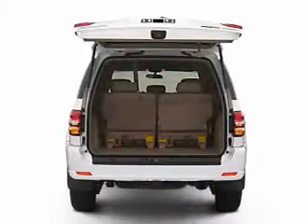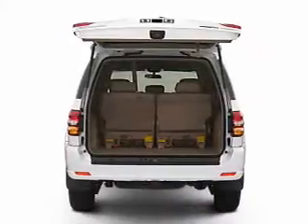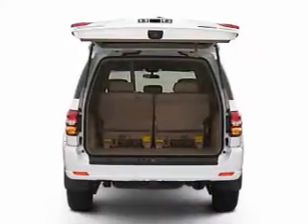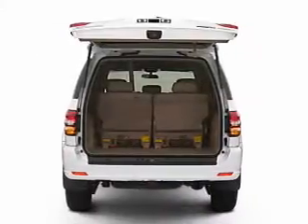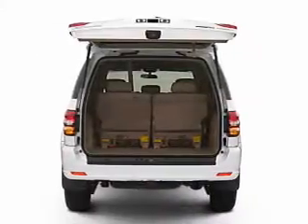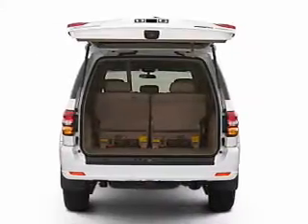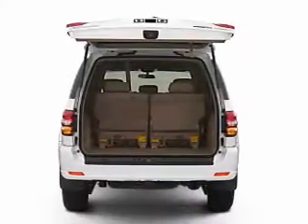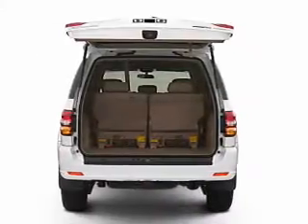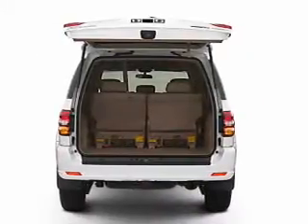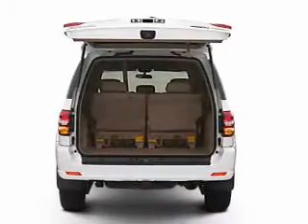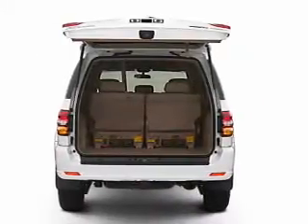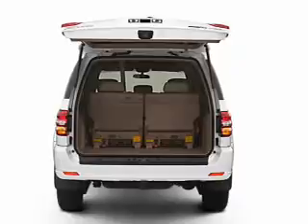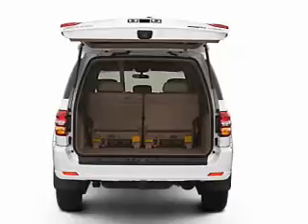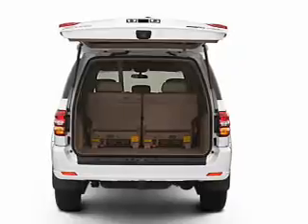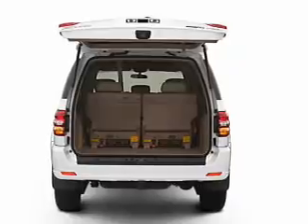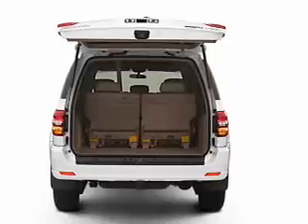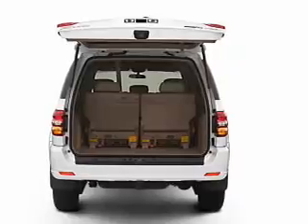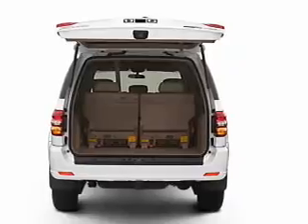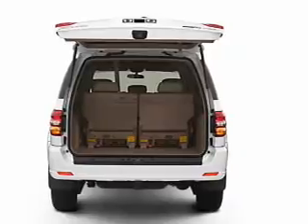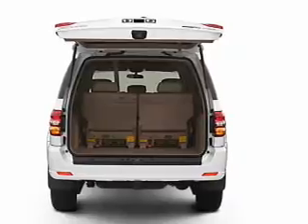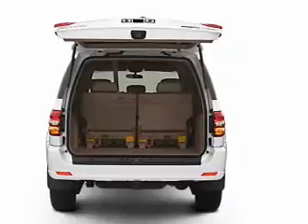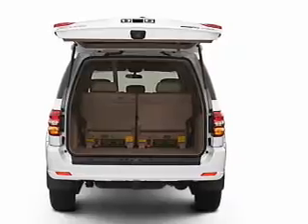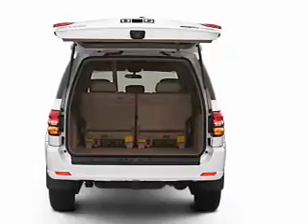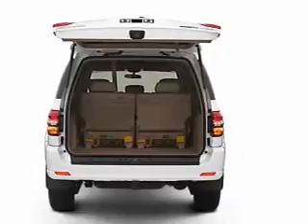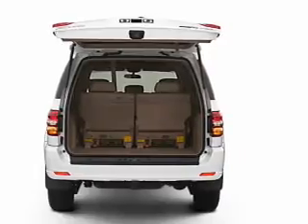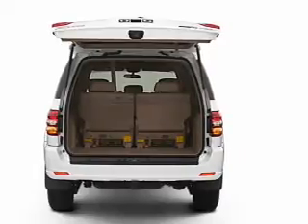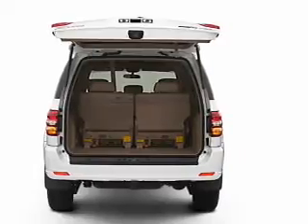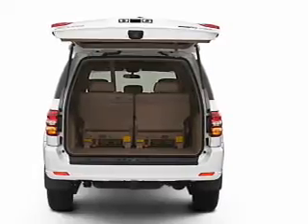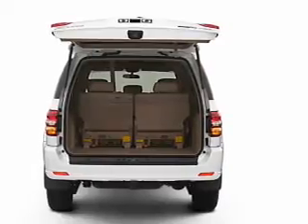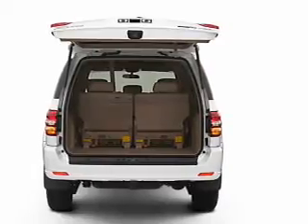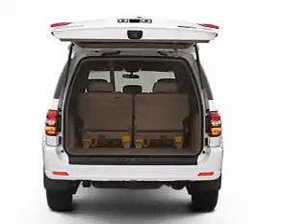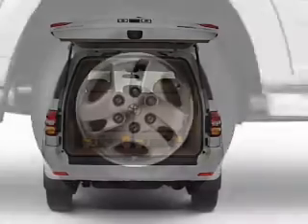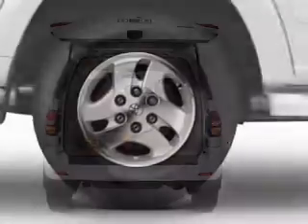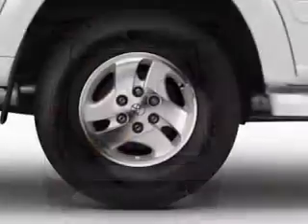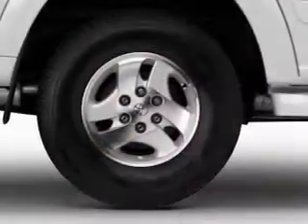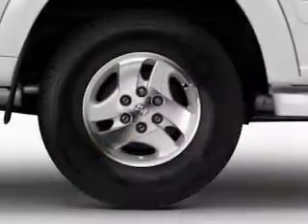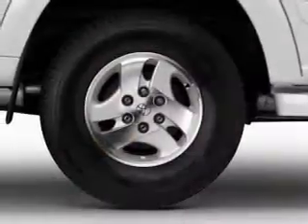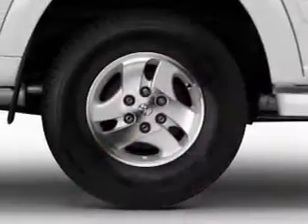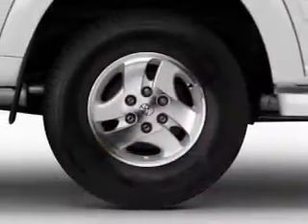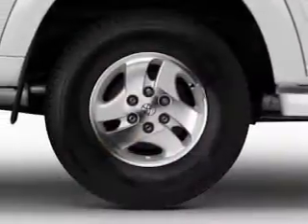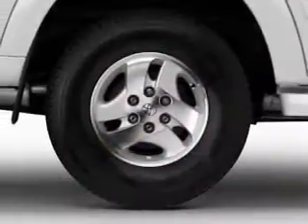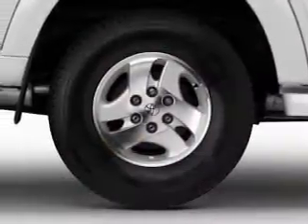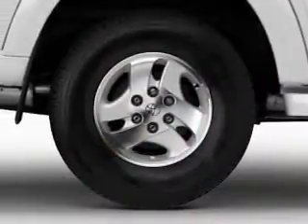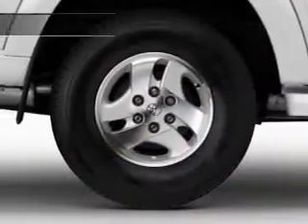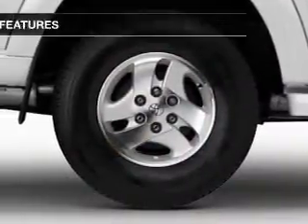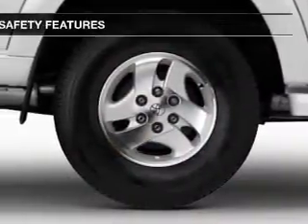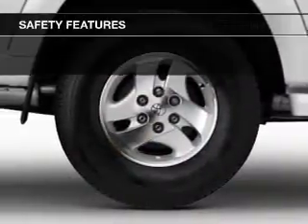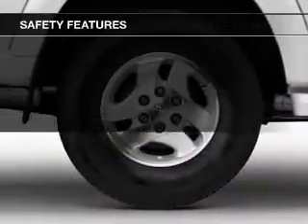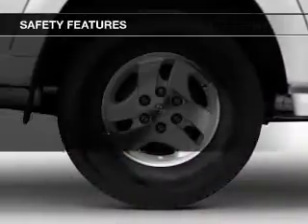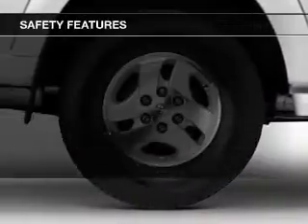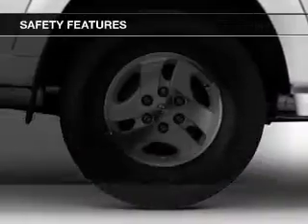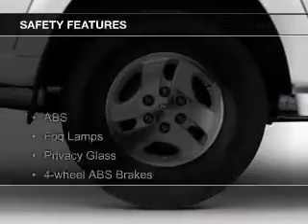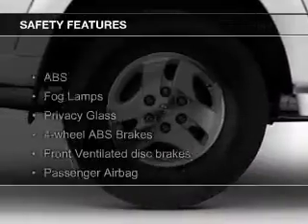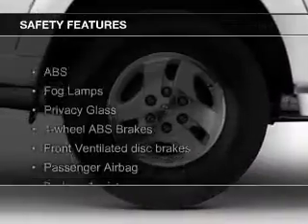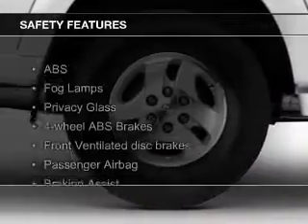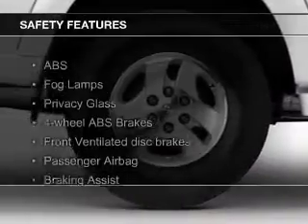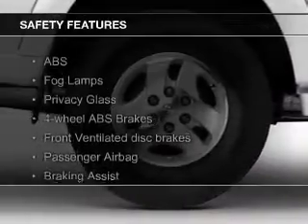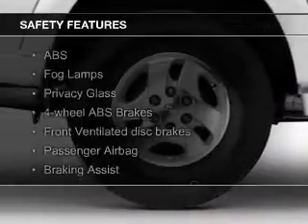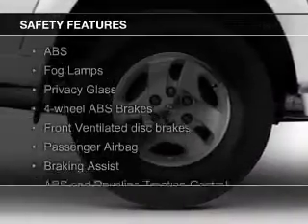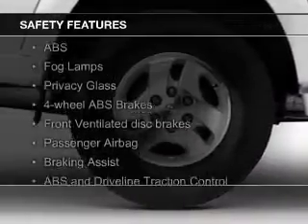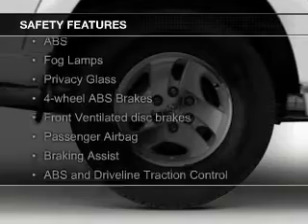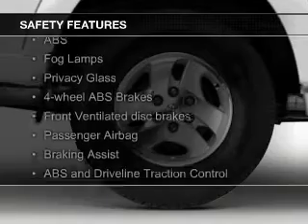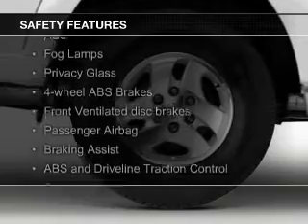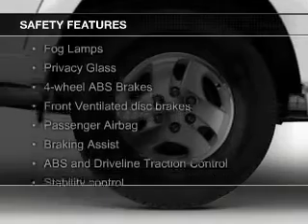Additional features include an adjustable tilt steering wheel, an alarm system, power seats, roof rails, and cruise control. Safety was made a priority with these features.